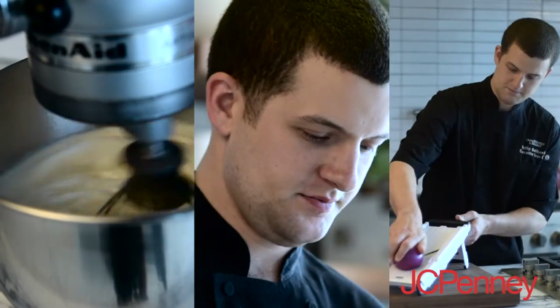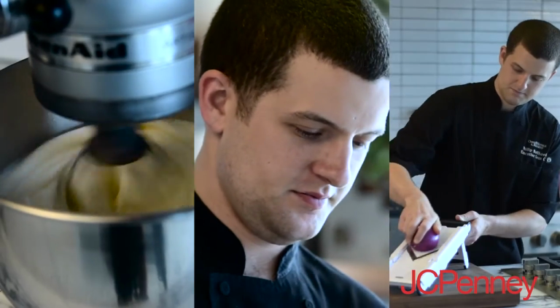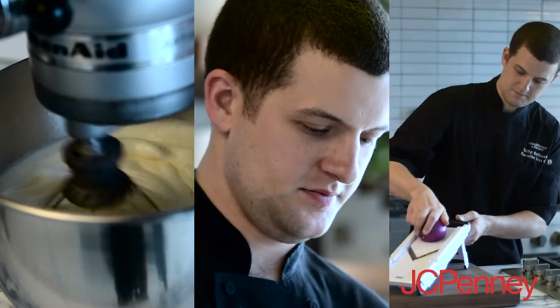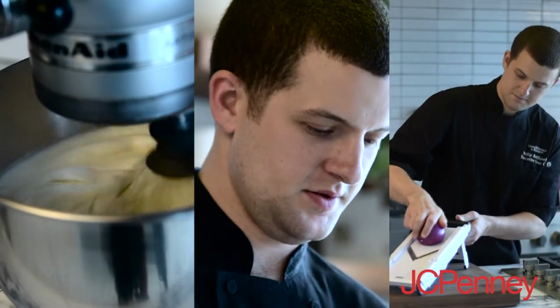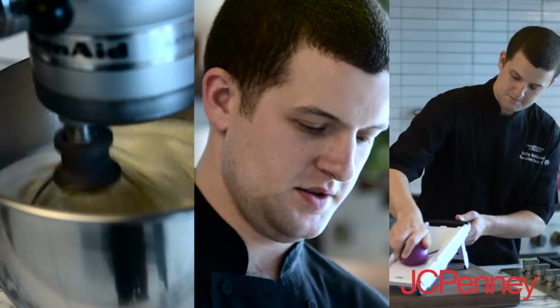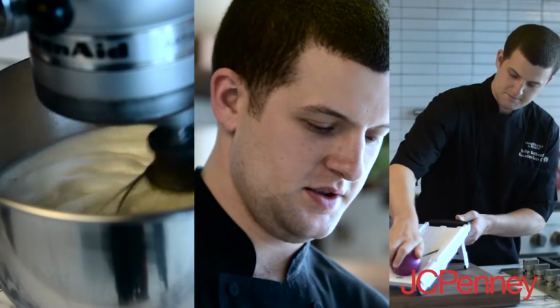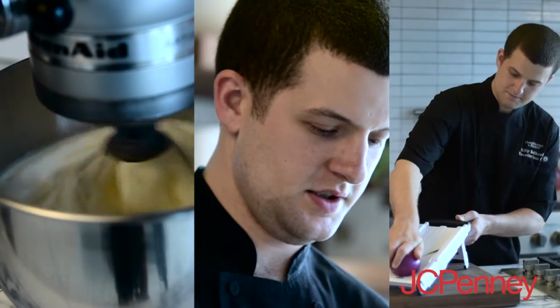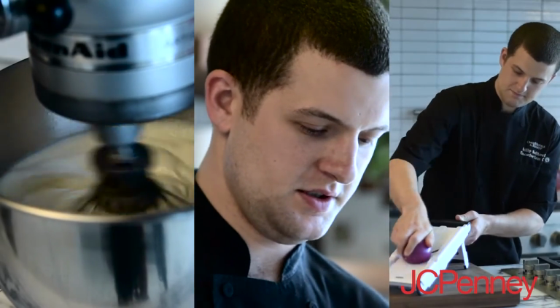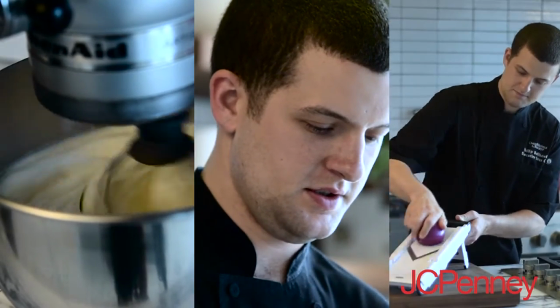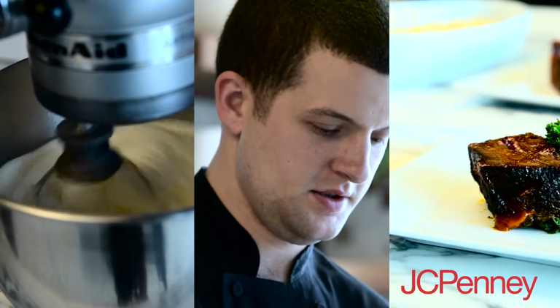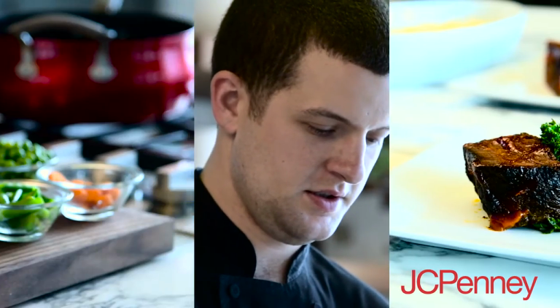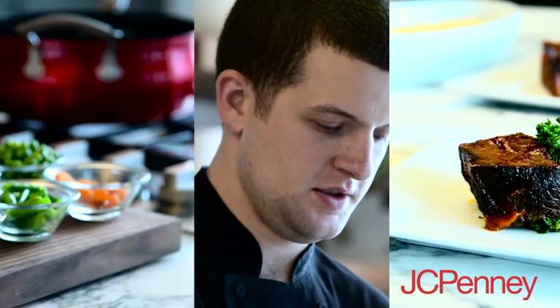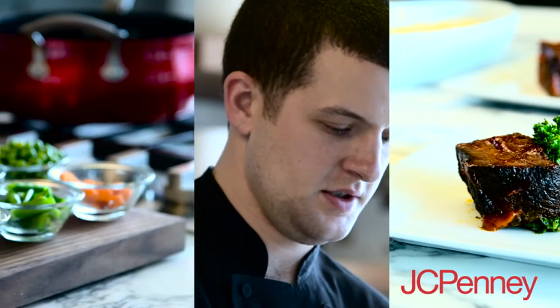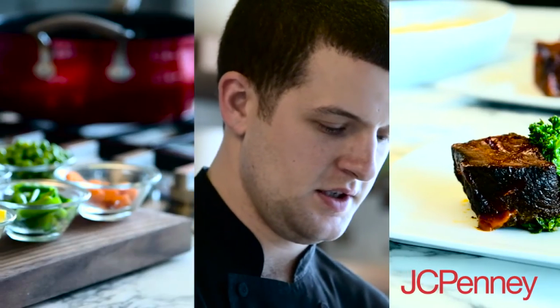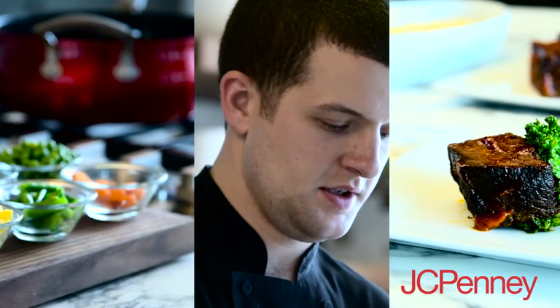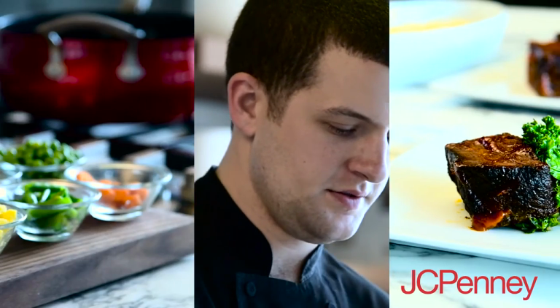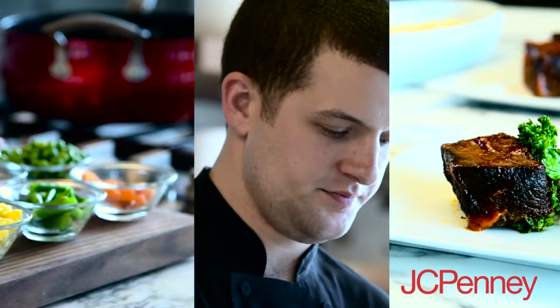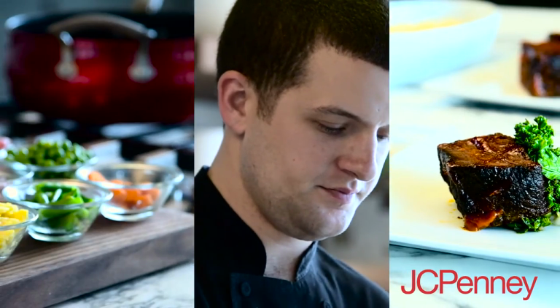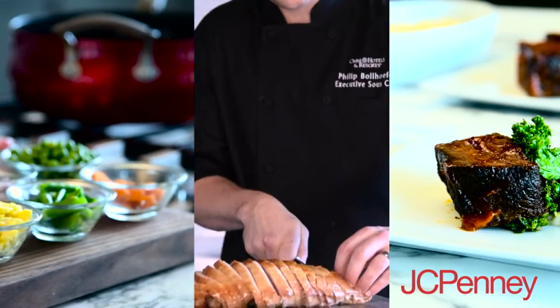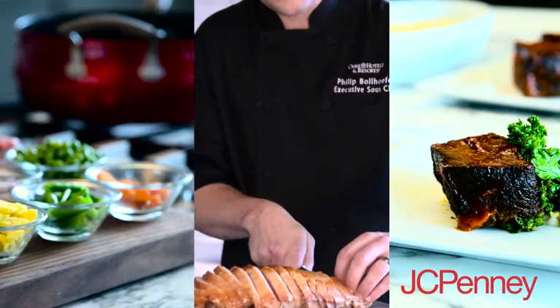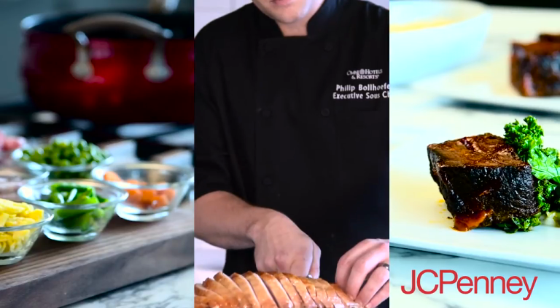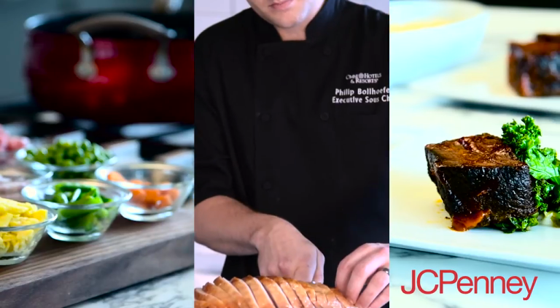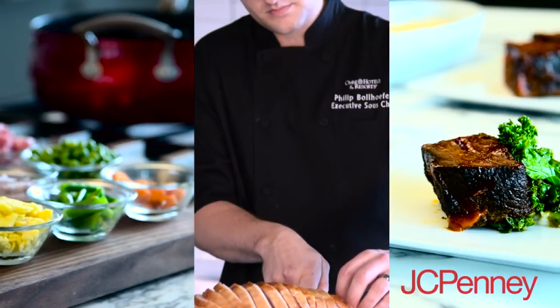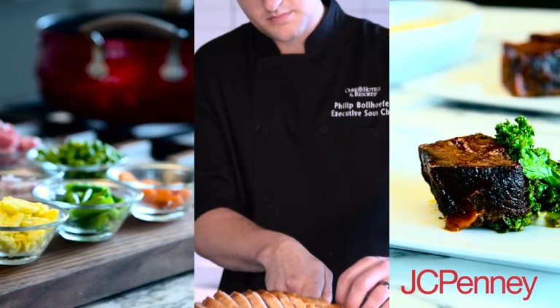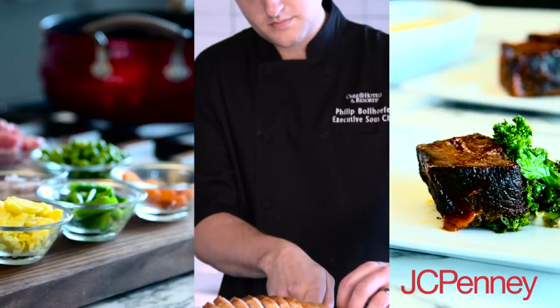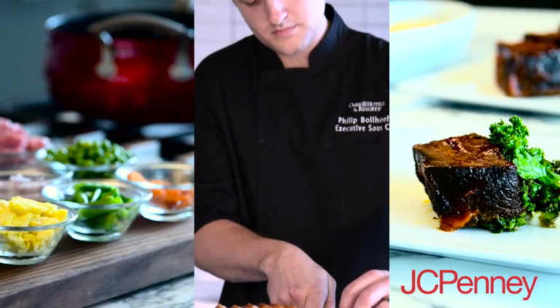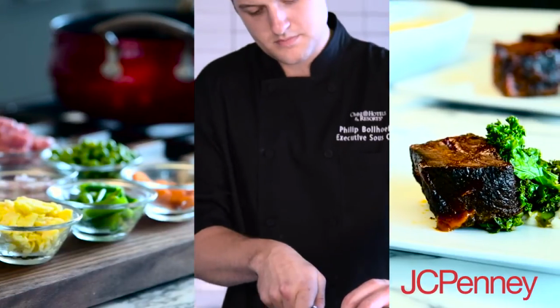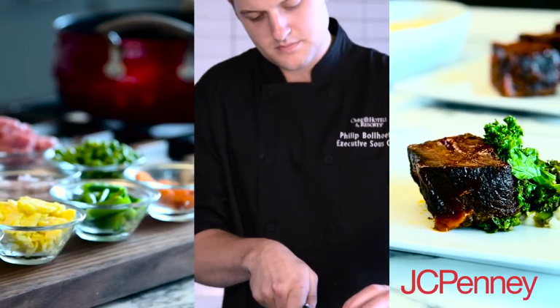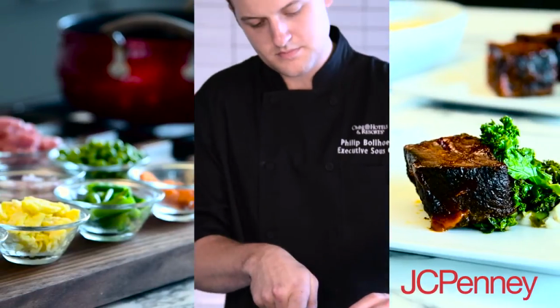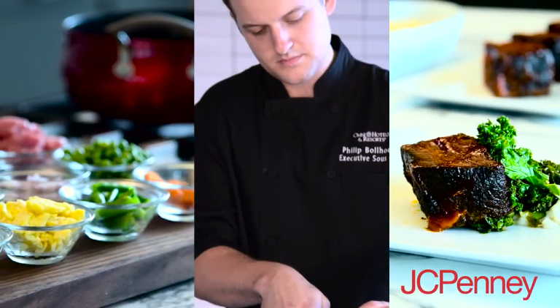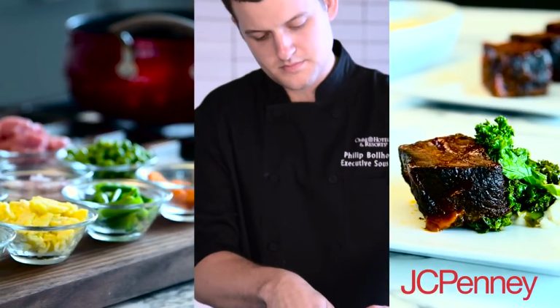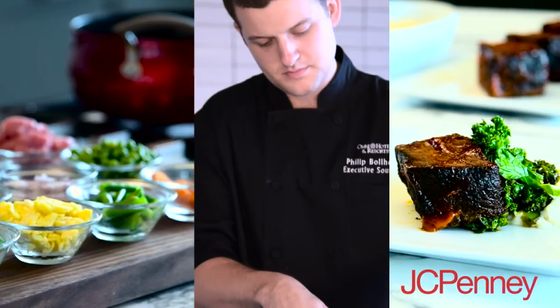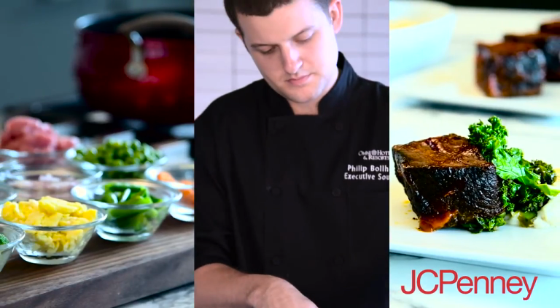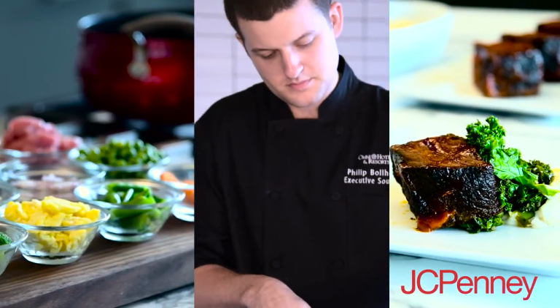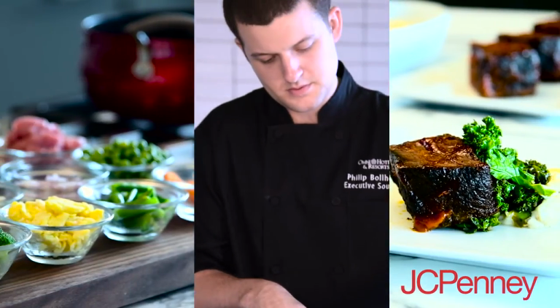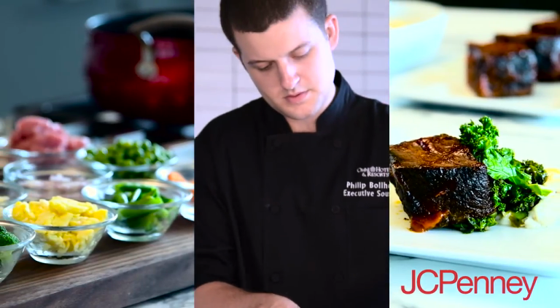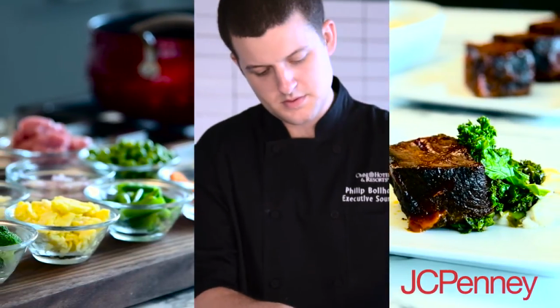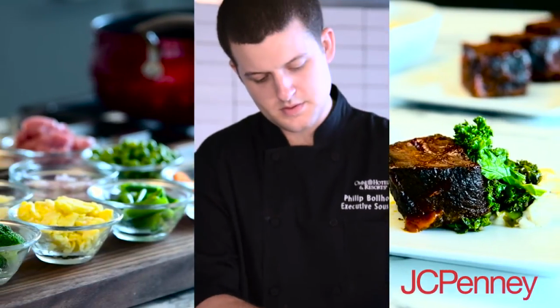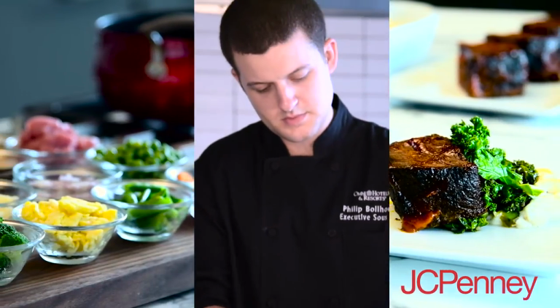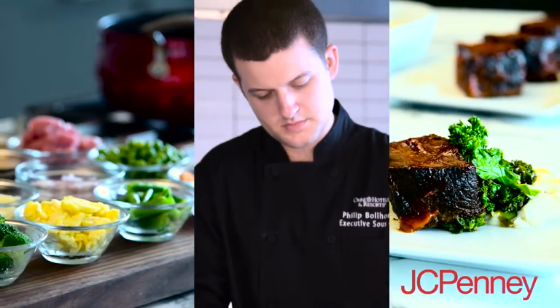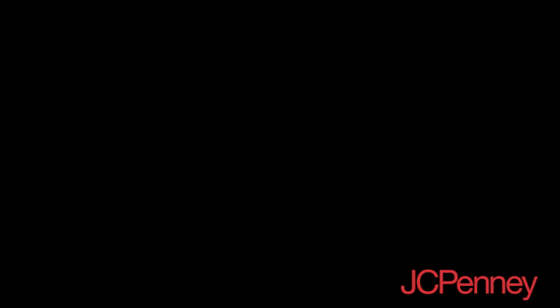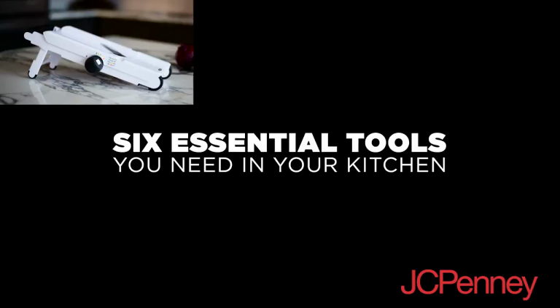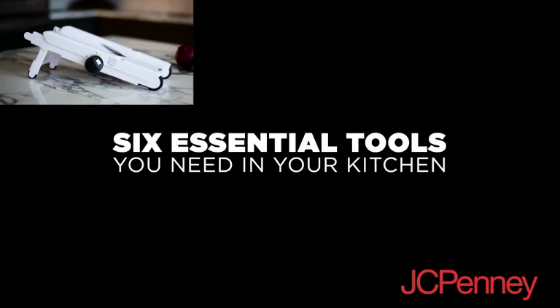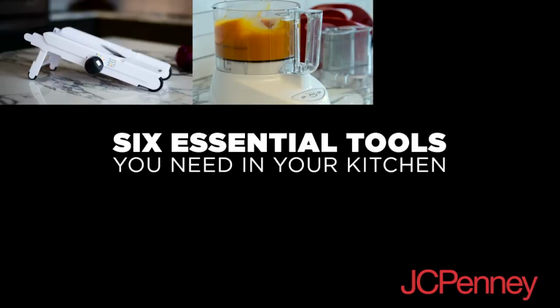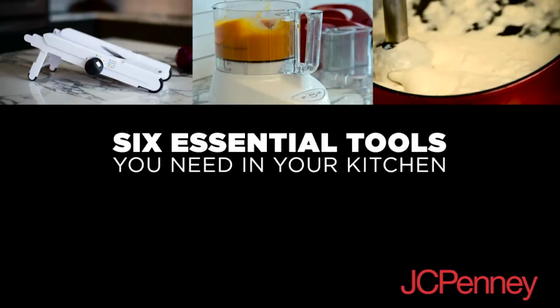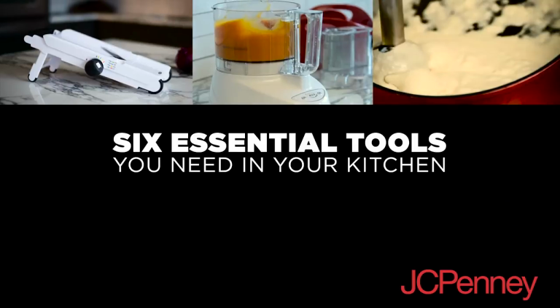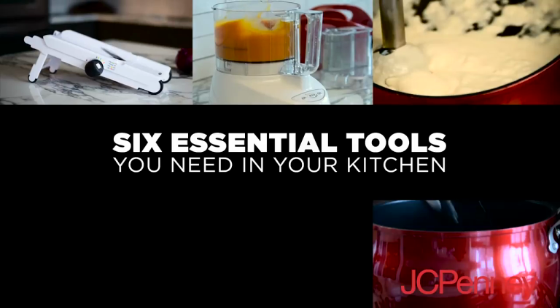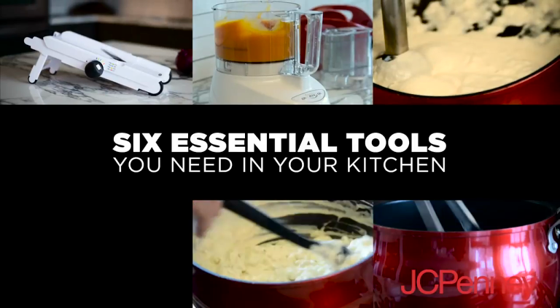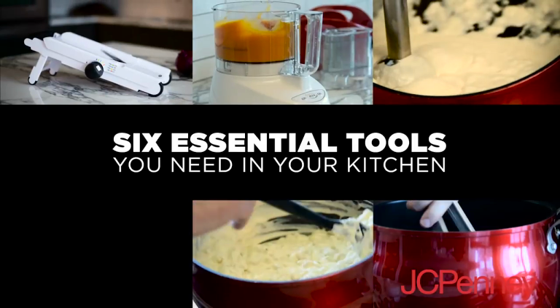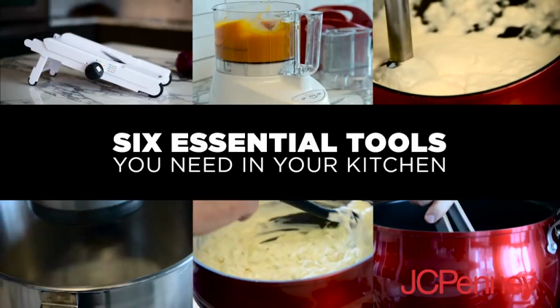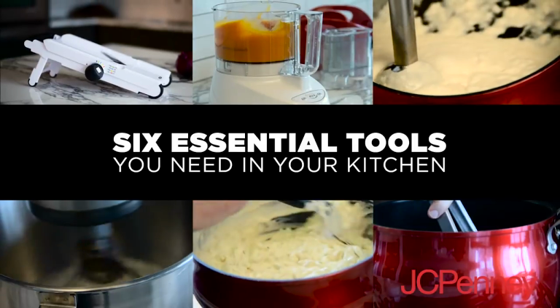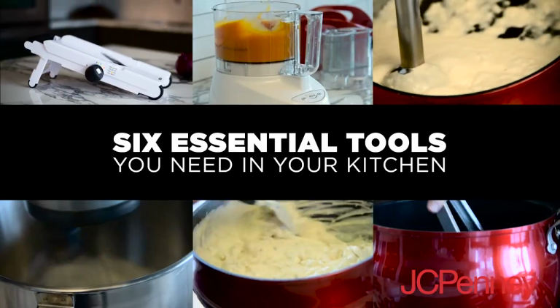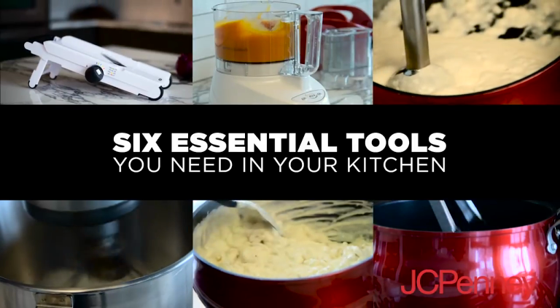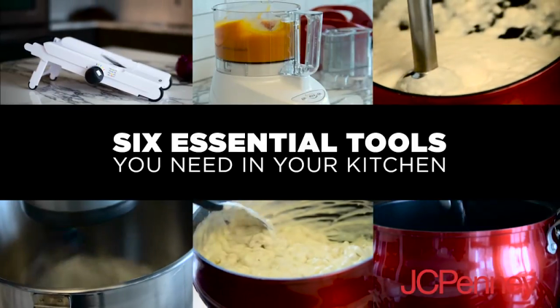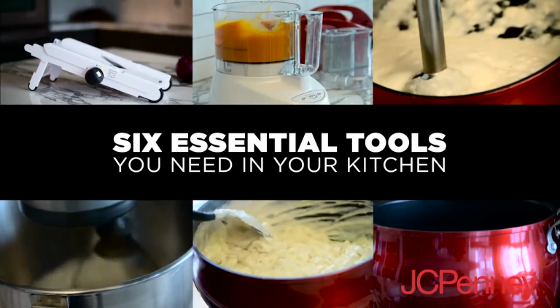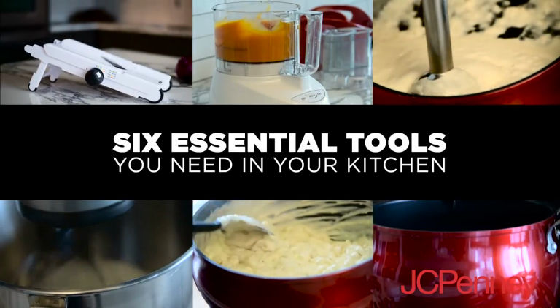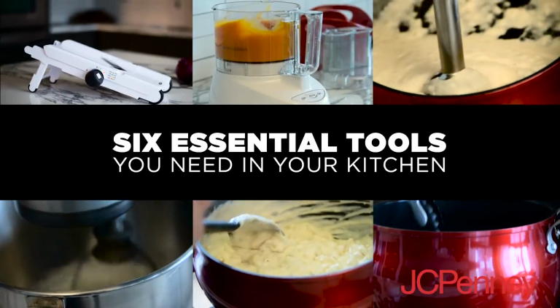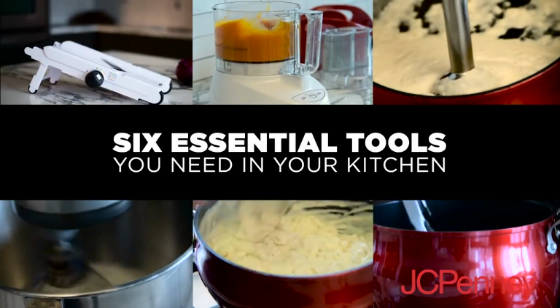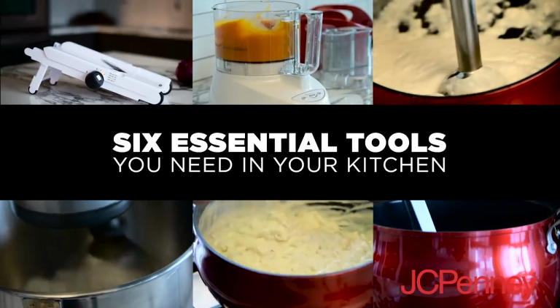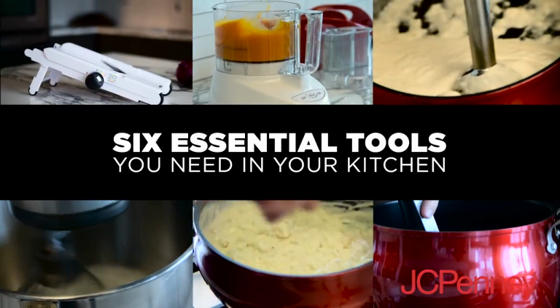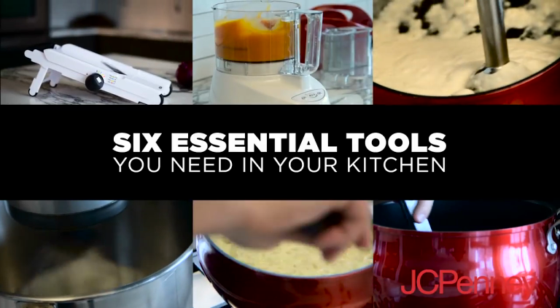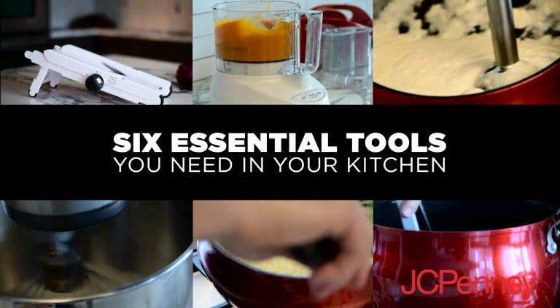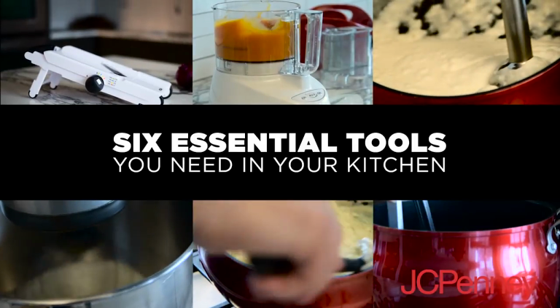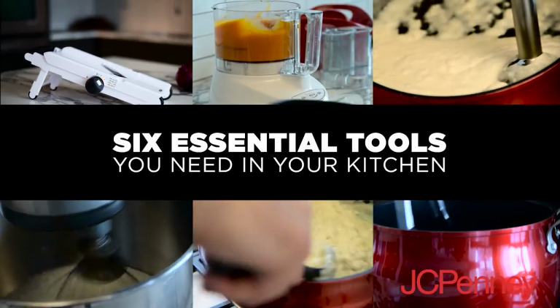My name is Philip Bullhopper. I'm the executive sous chef from the Omni Grove Park Inn. Today we're going to talk about a few of the things that everyone should have in their kitchen.